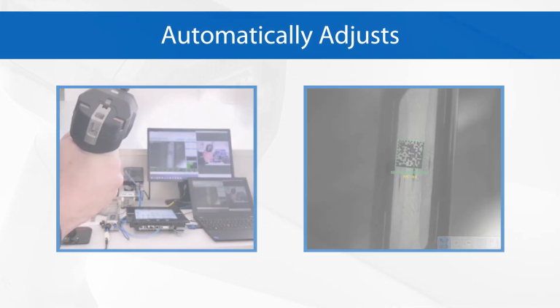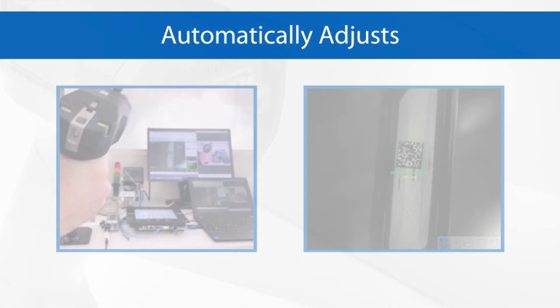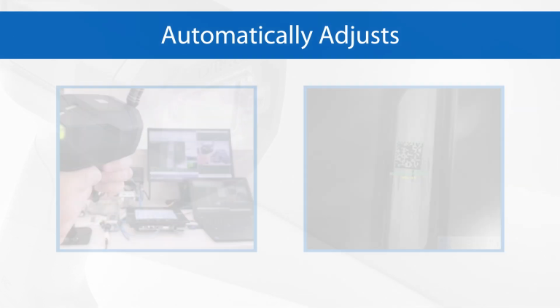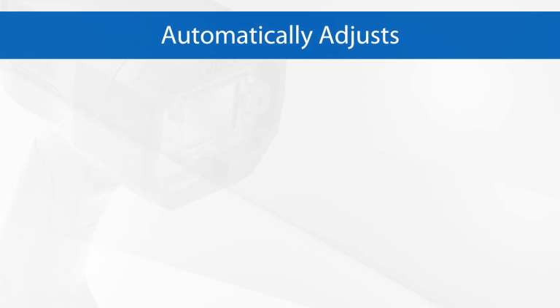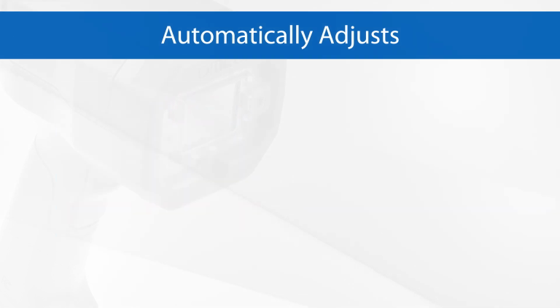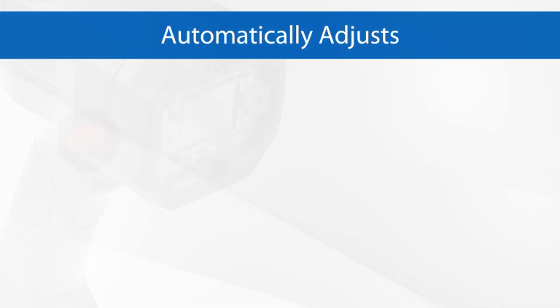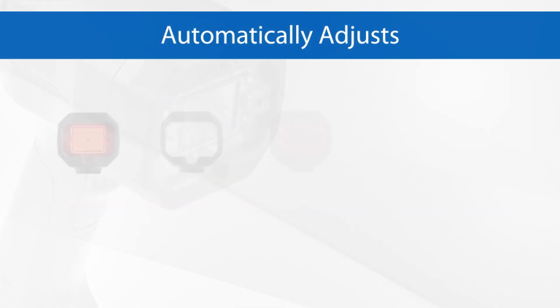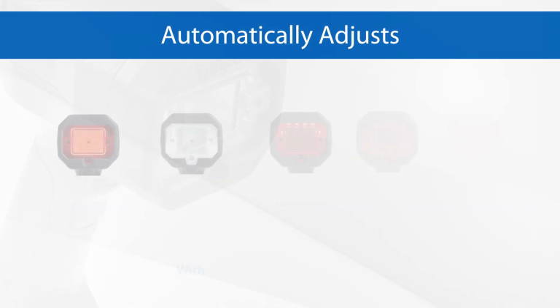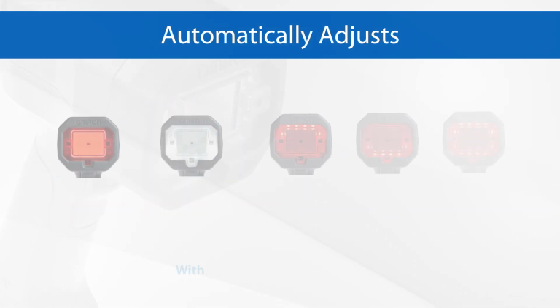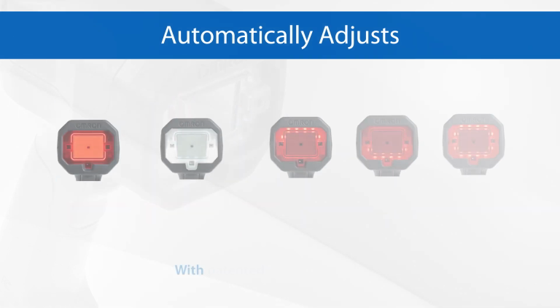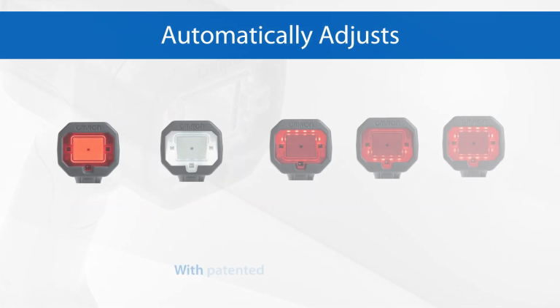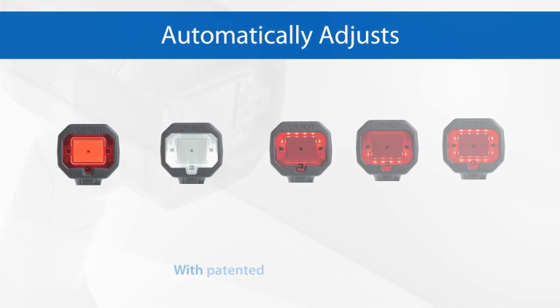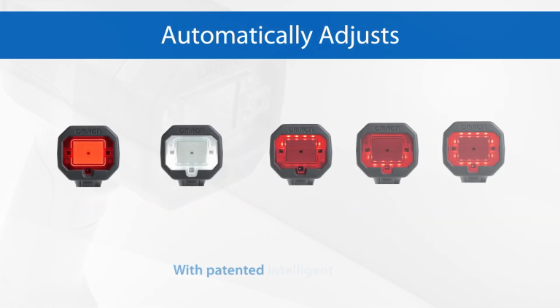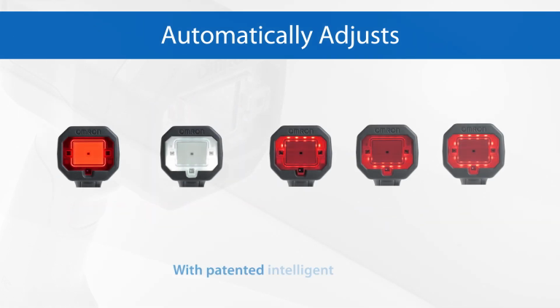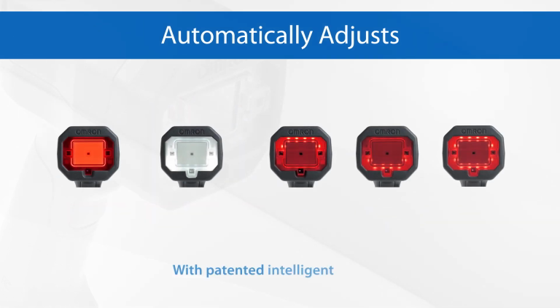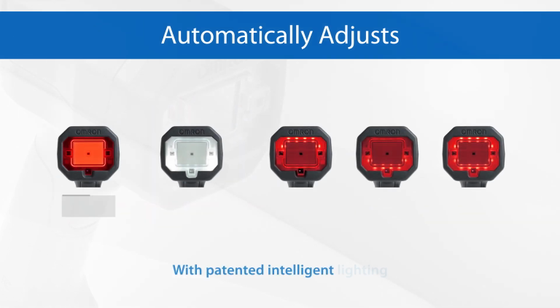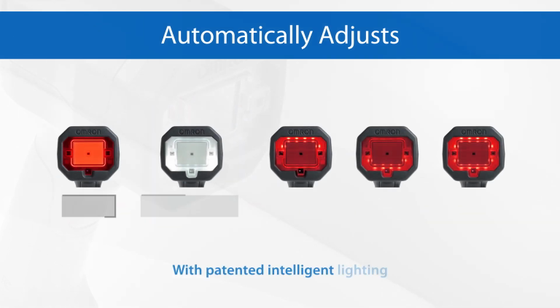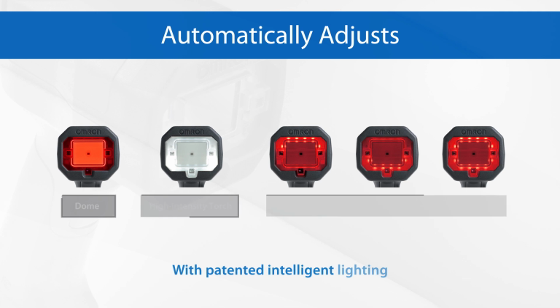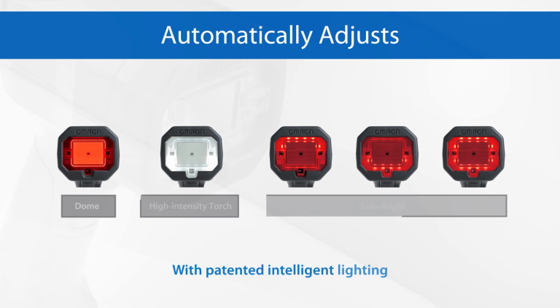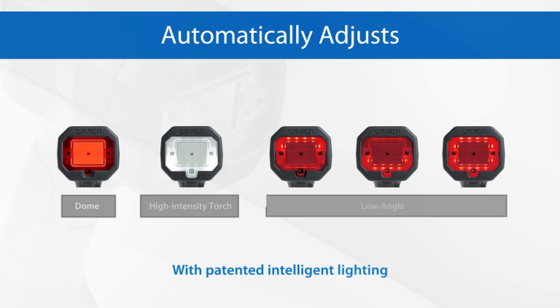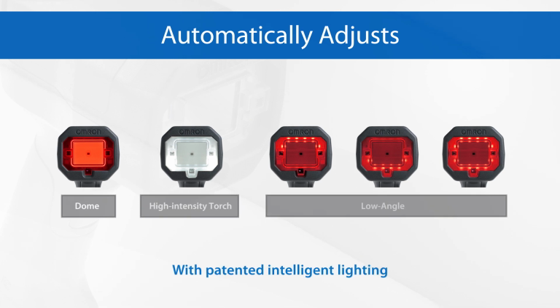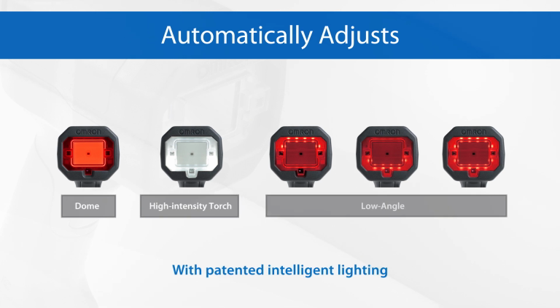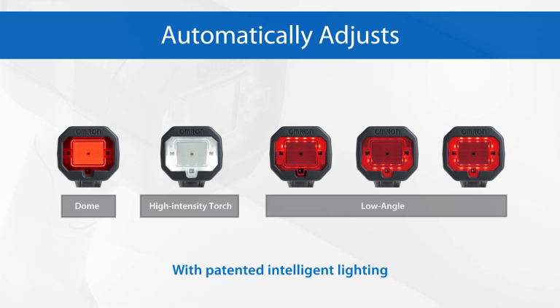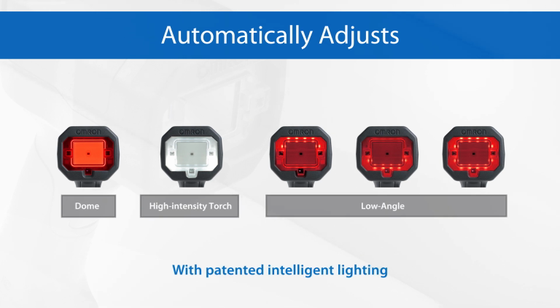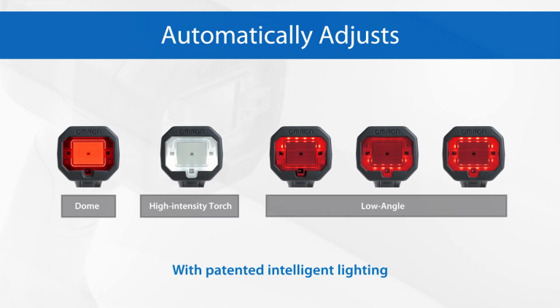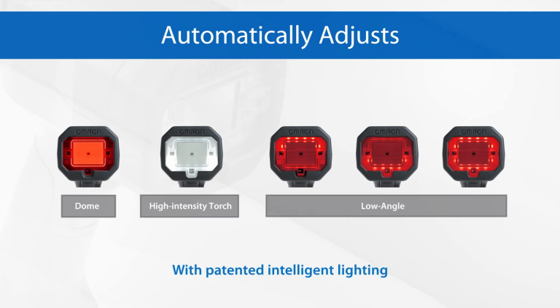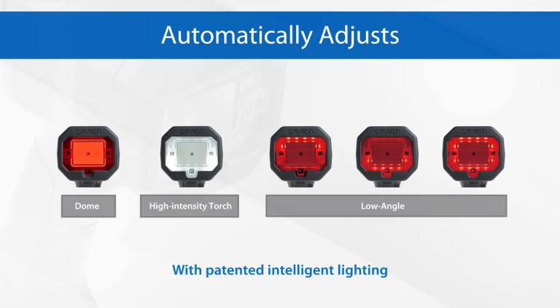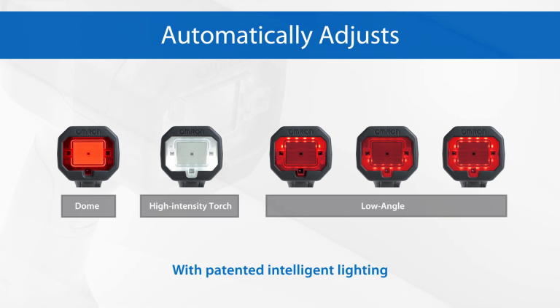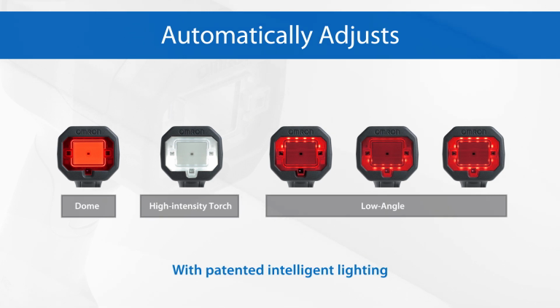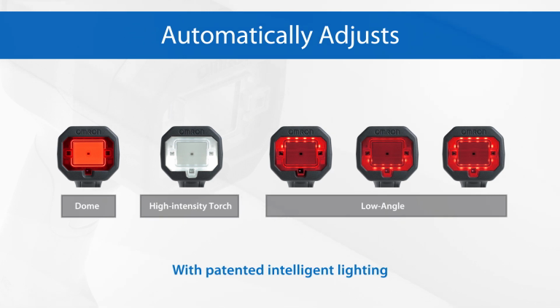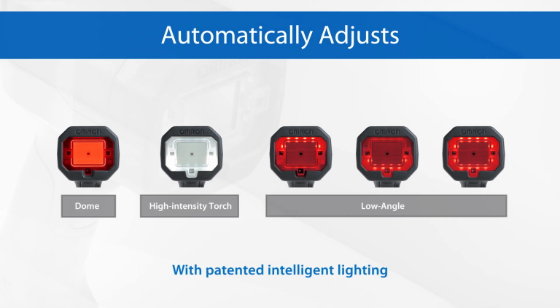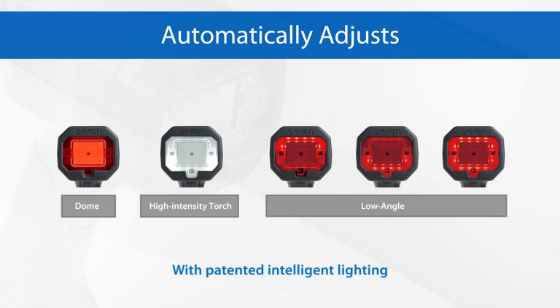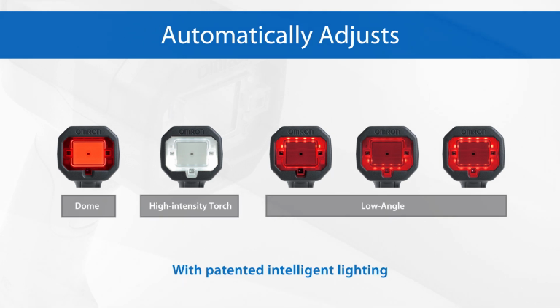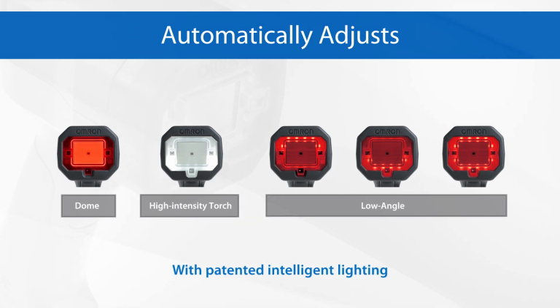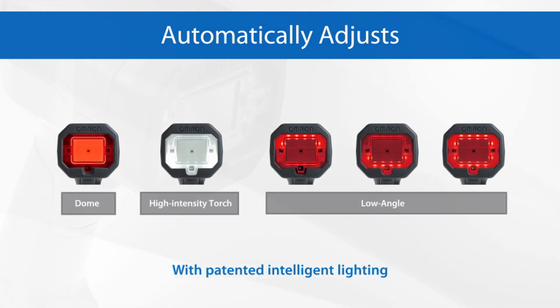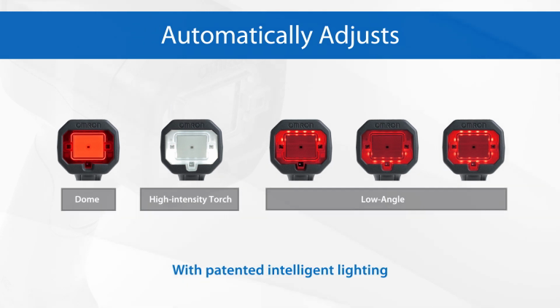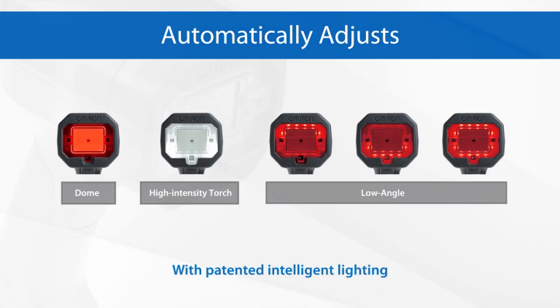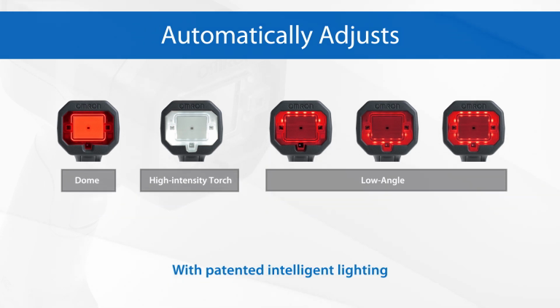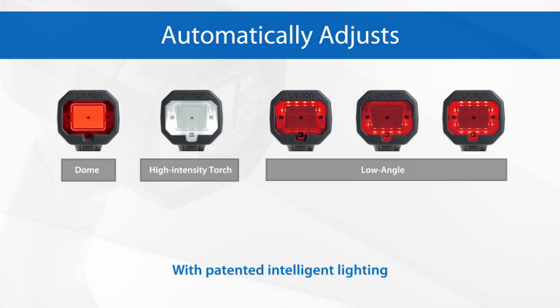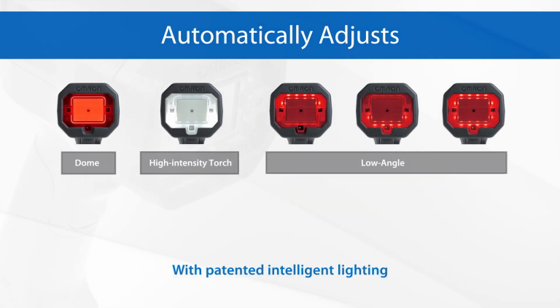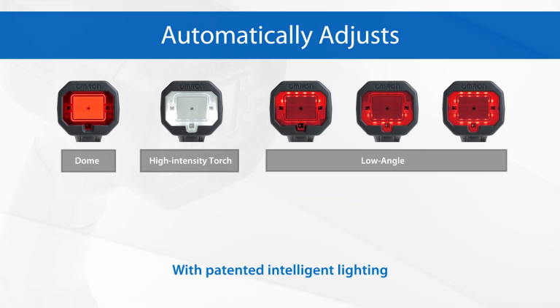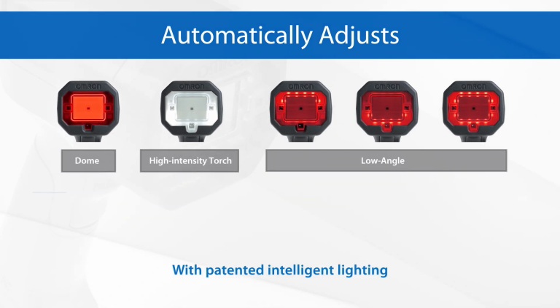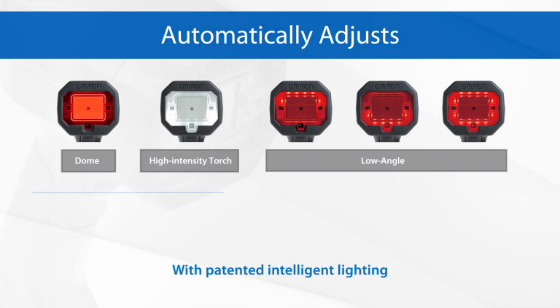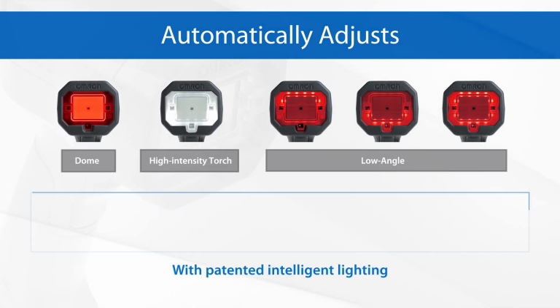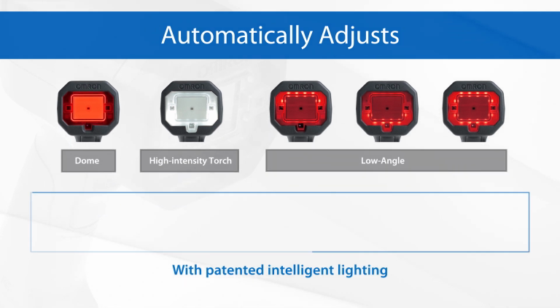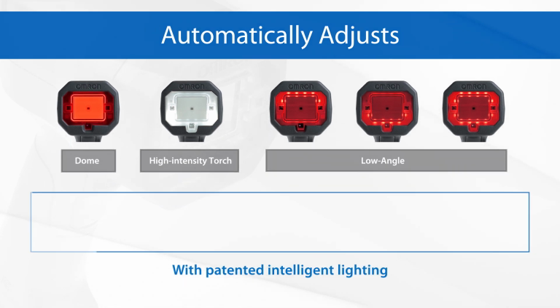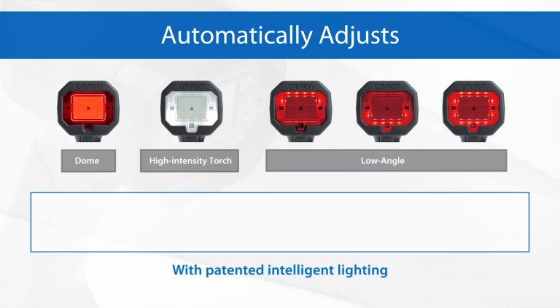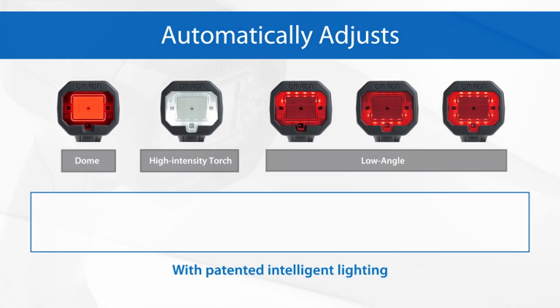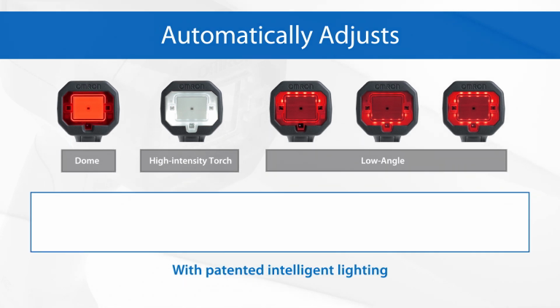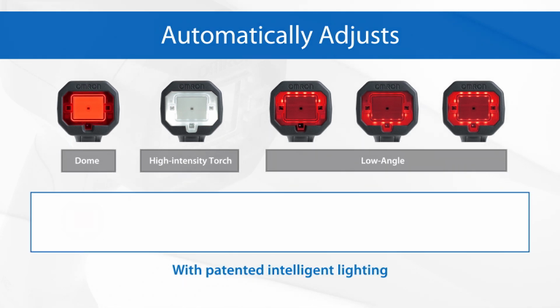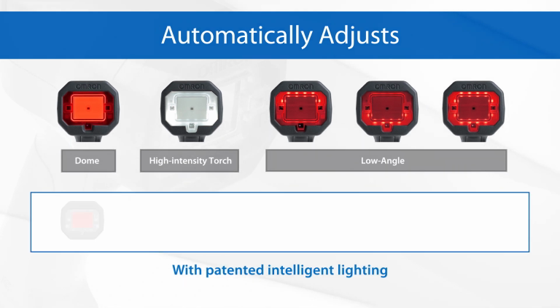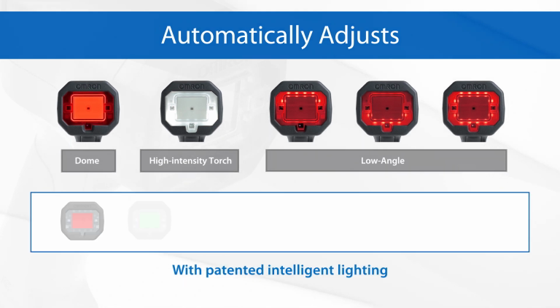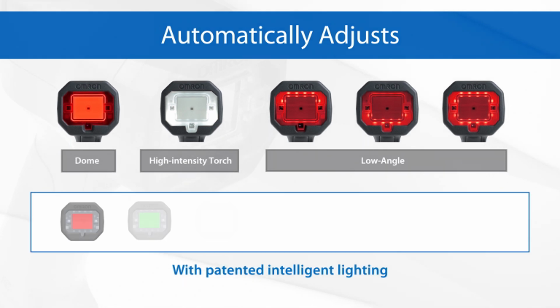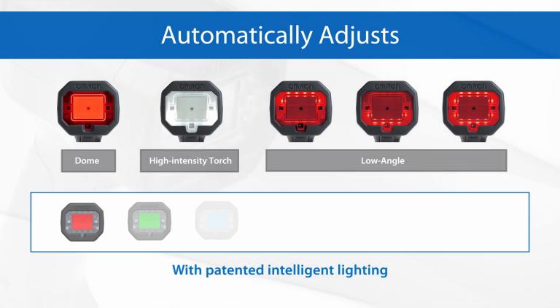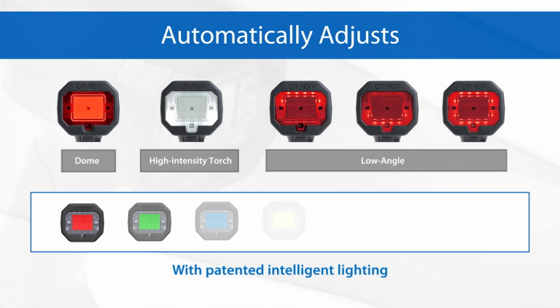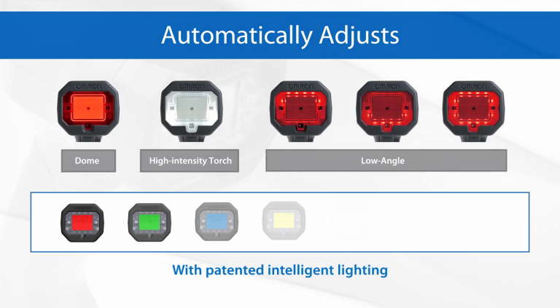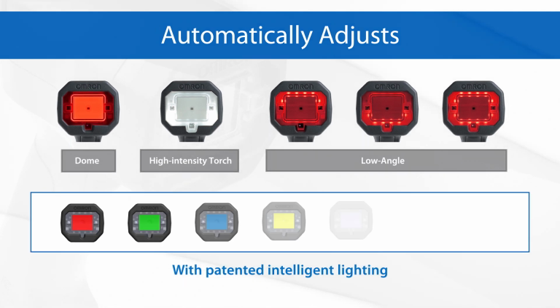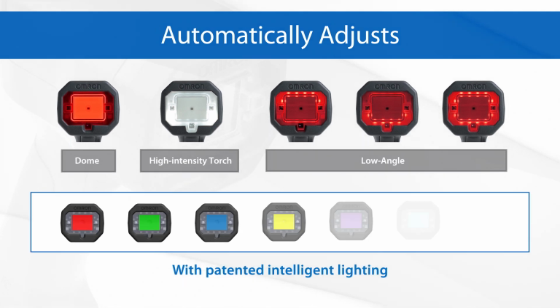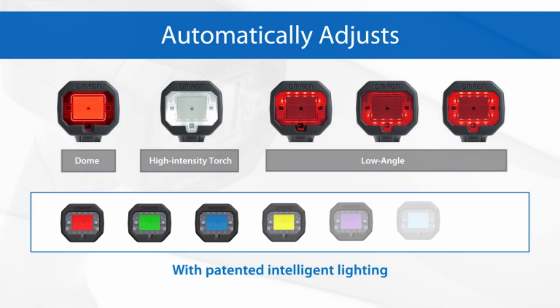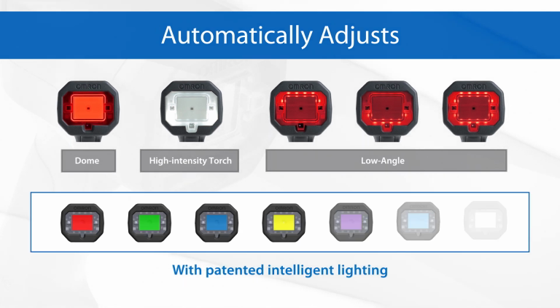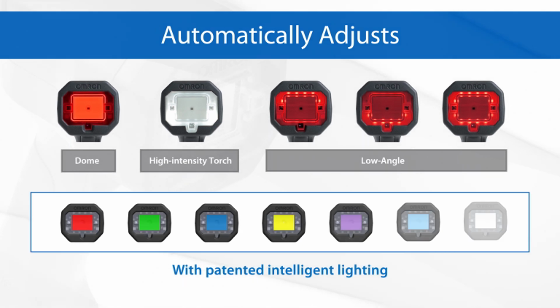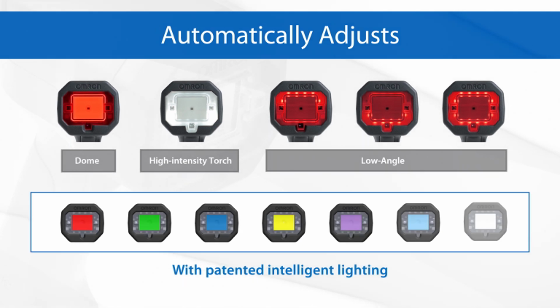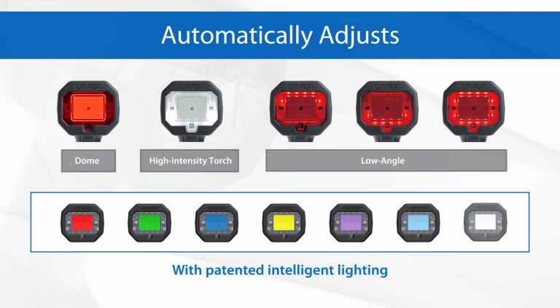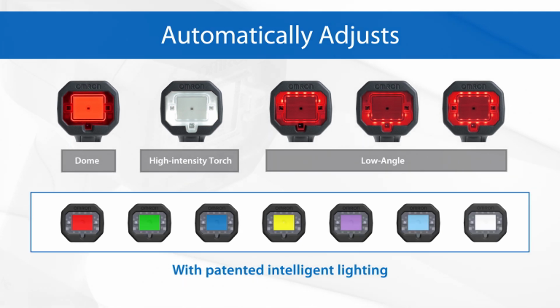With its patented intelligent lighting, it will automatically select the most suitable type and color of lighting for the barcode being read.